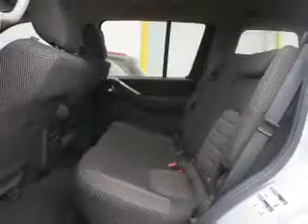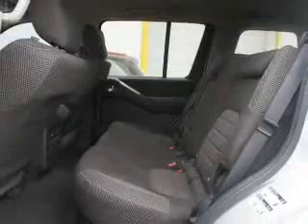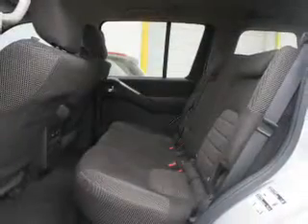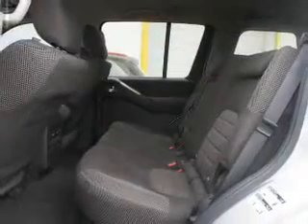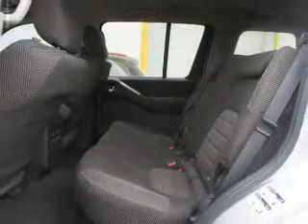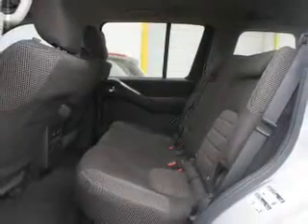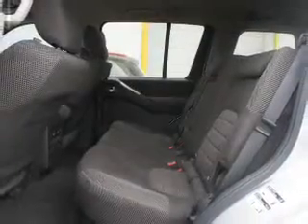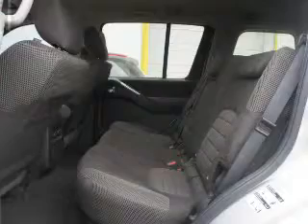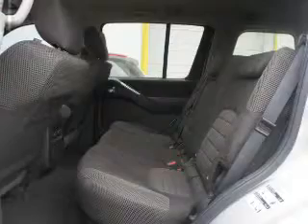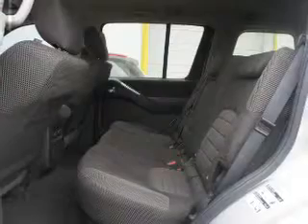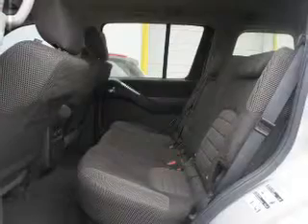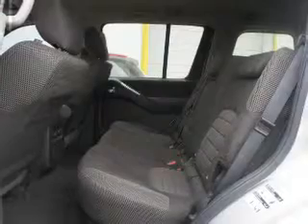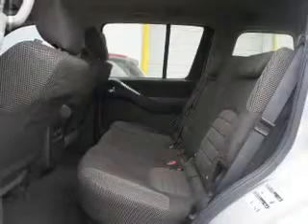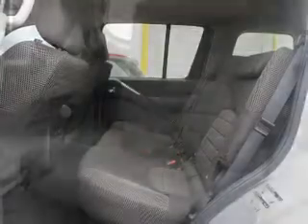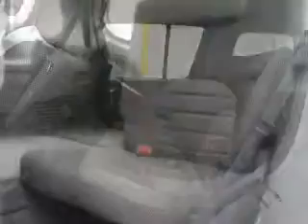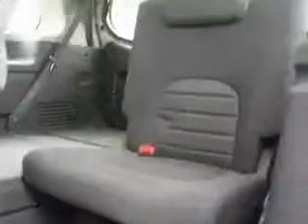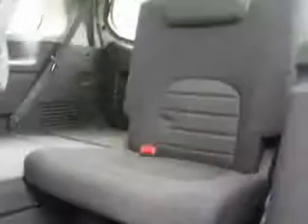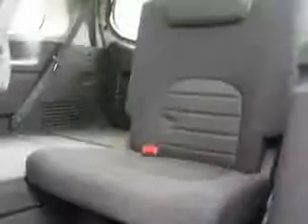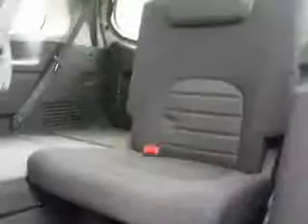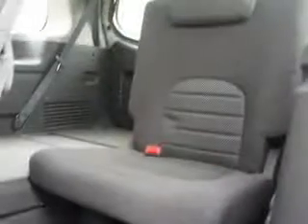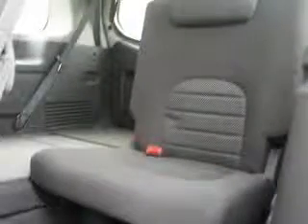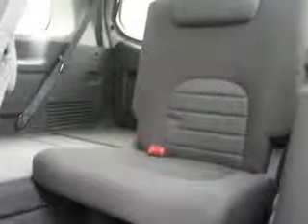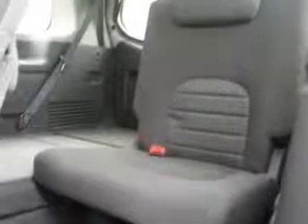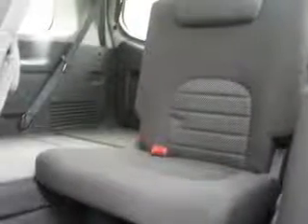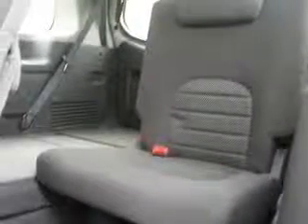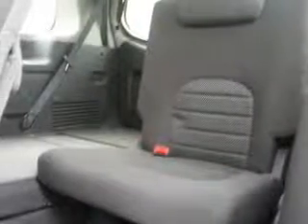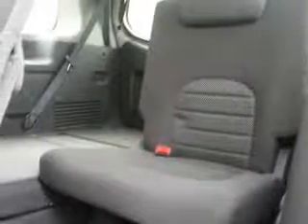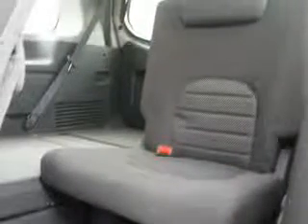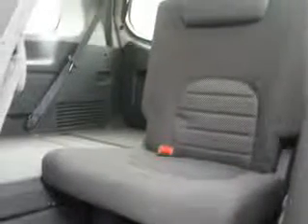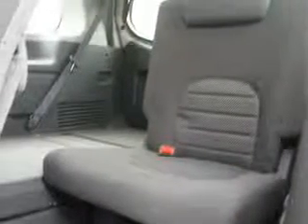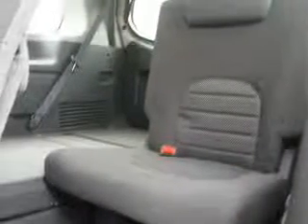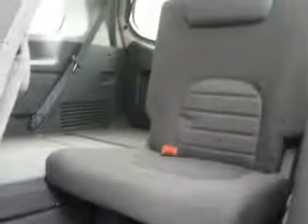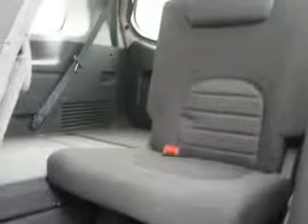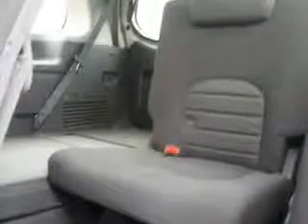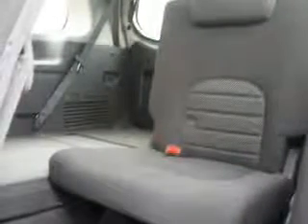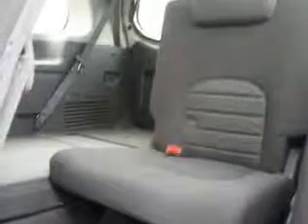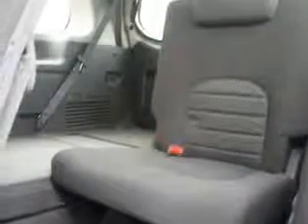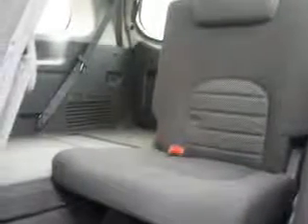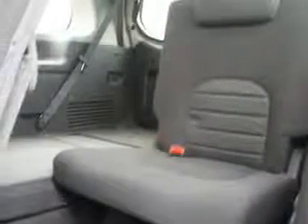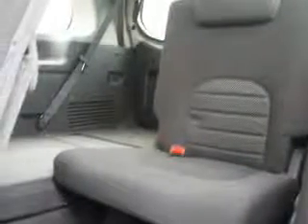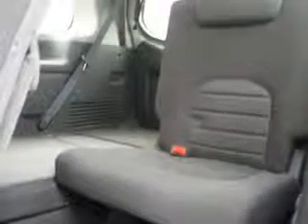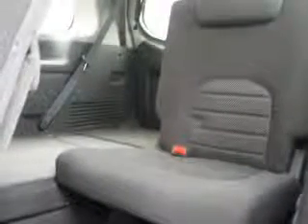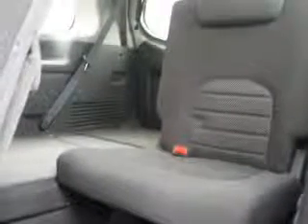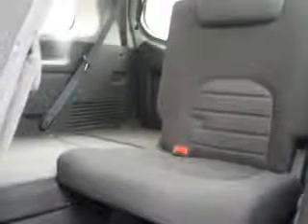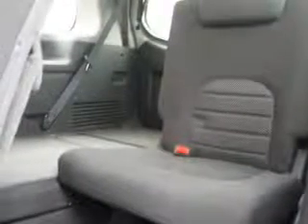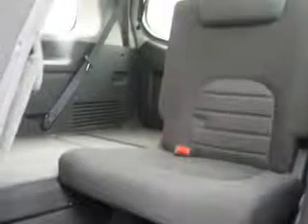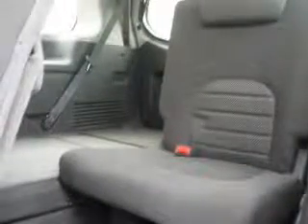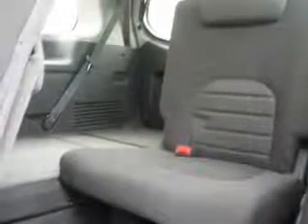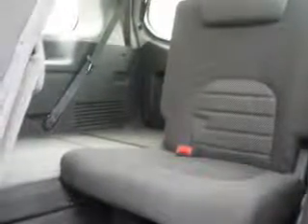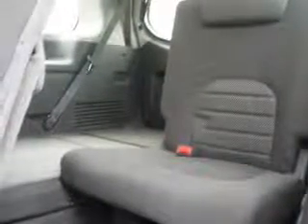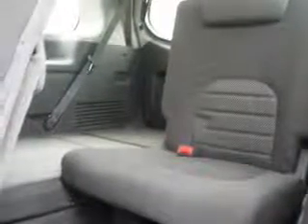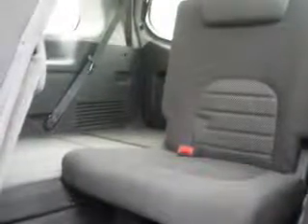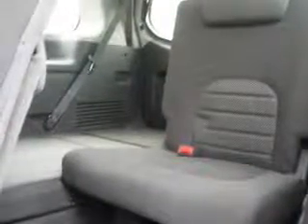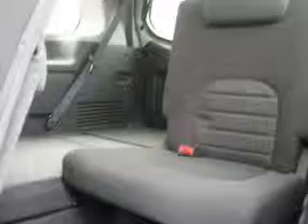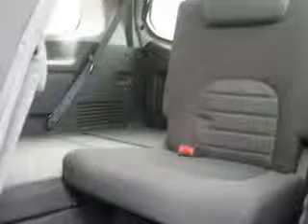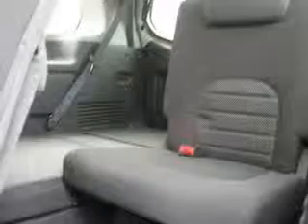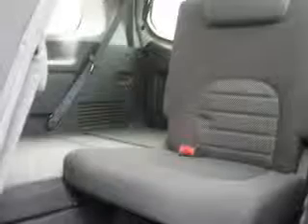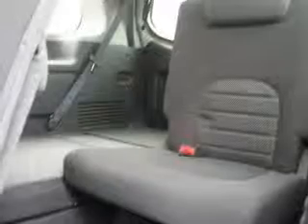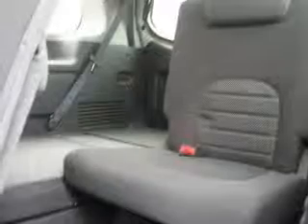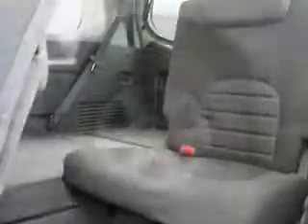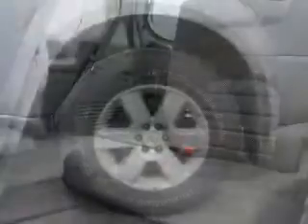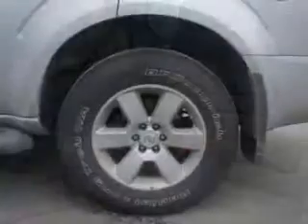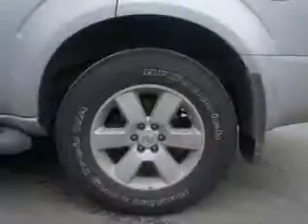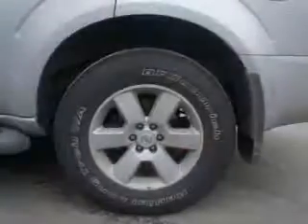Power door locks, power windows, cruise control, power mirrors, an alarm system, power steering, and adjustable tilt steering wheel.